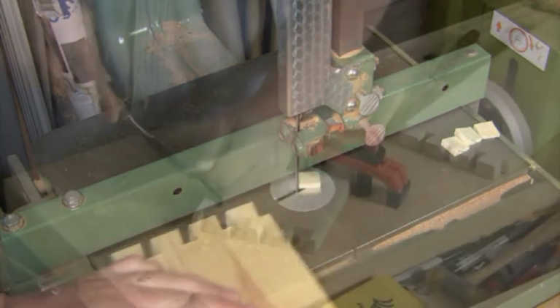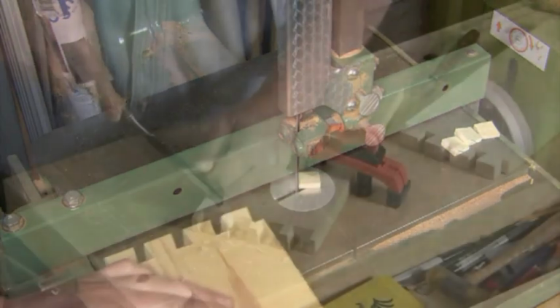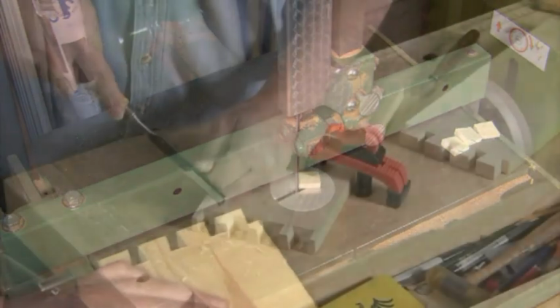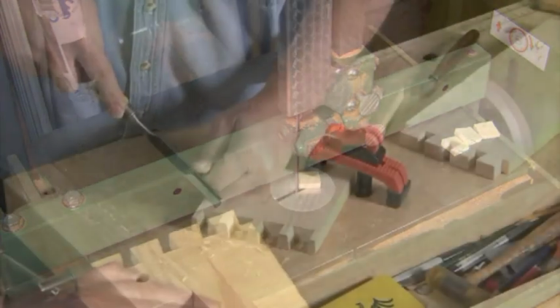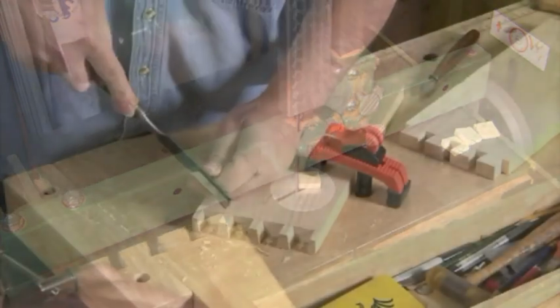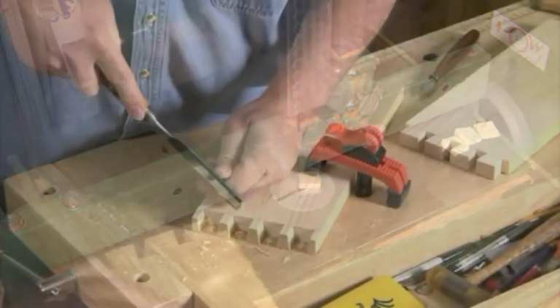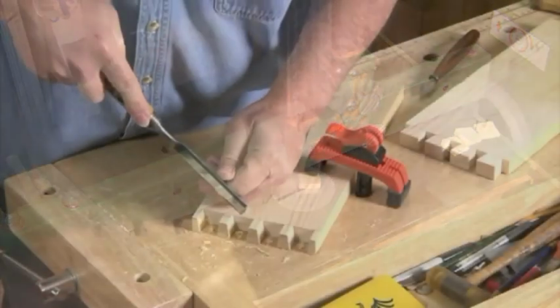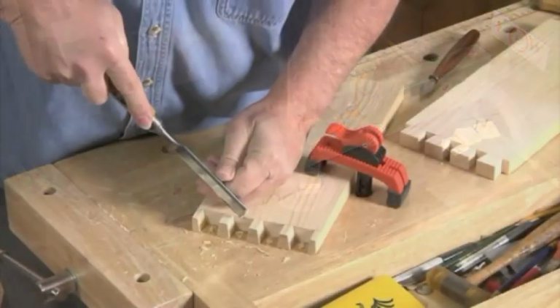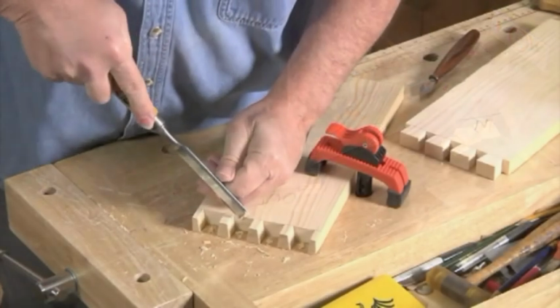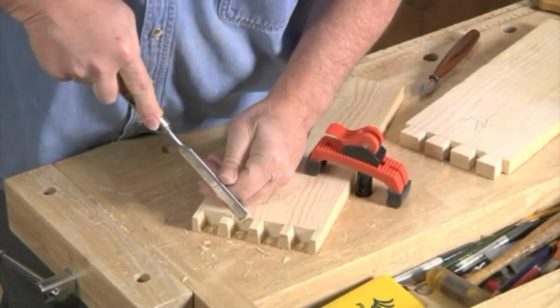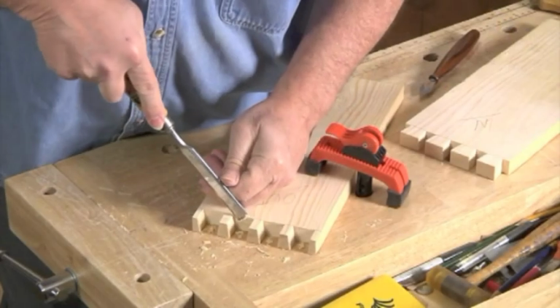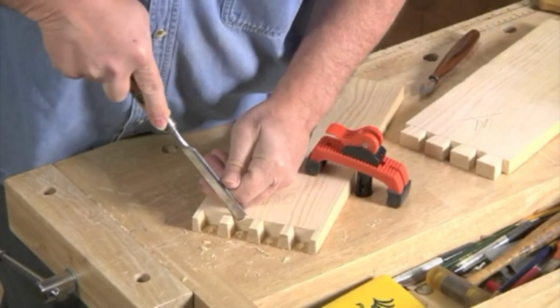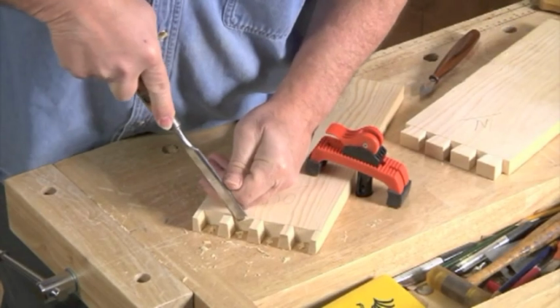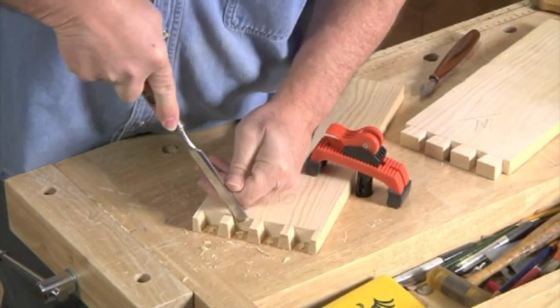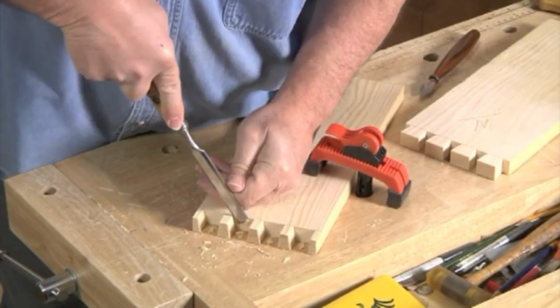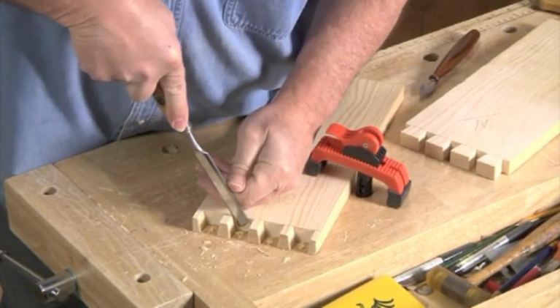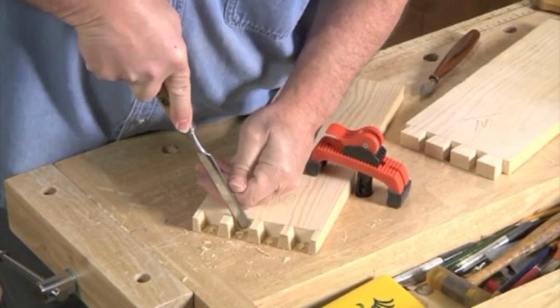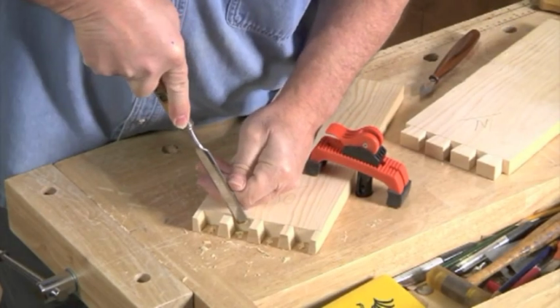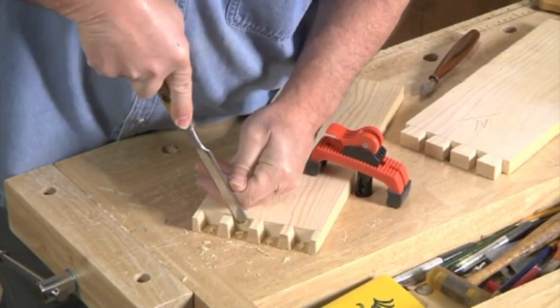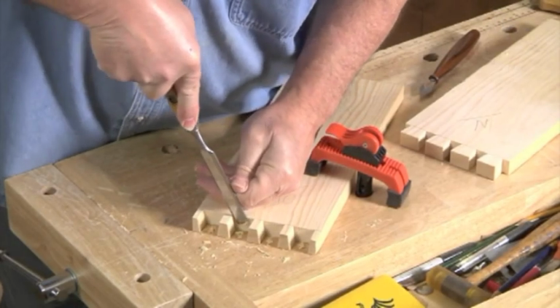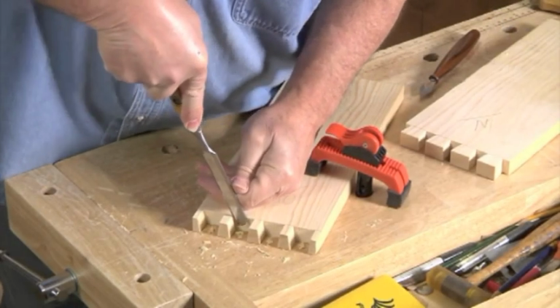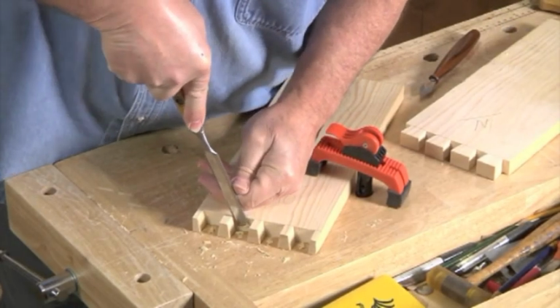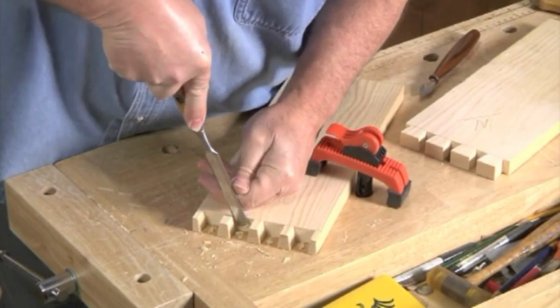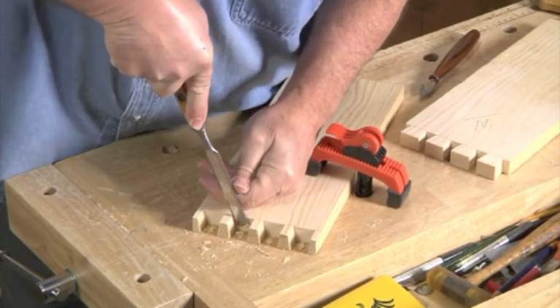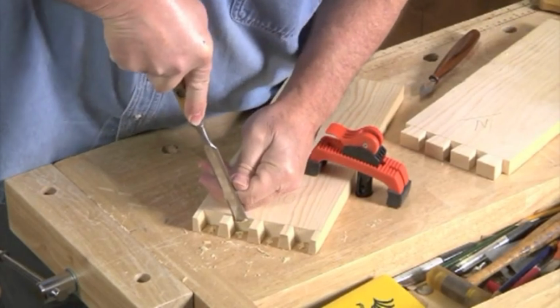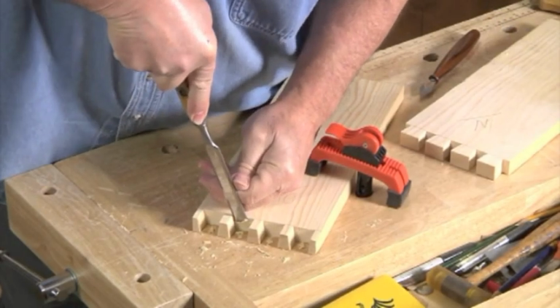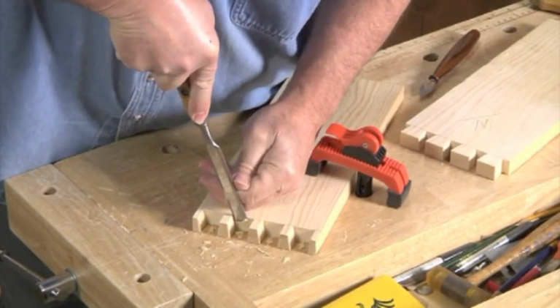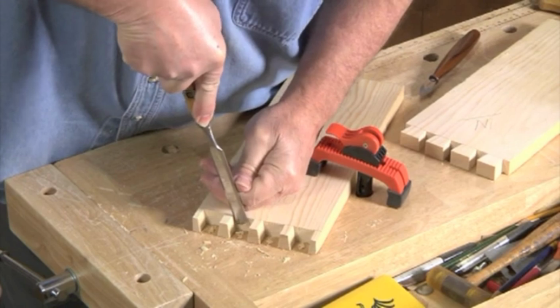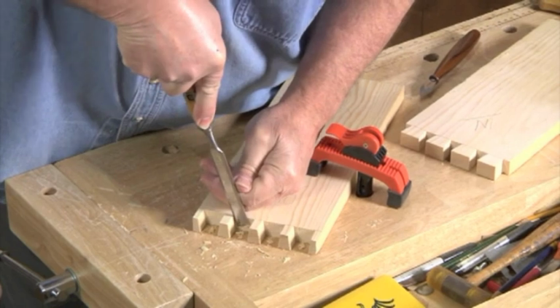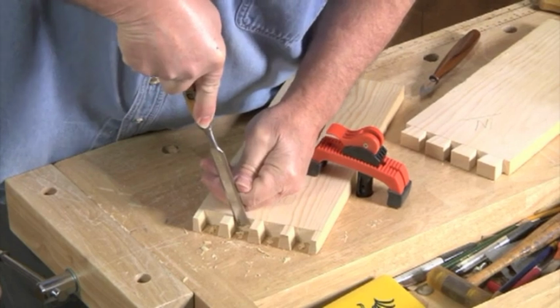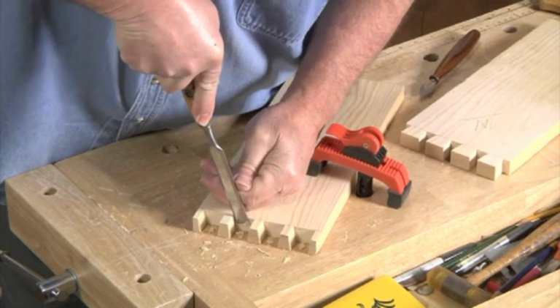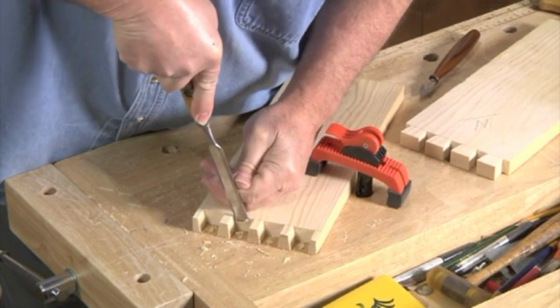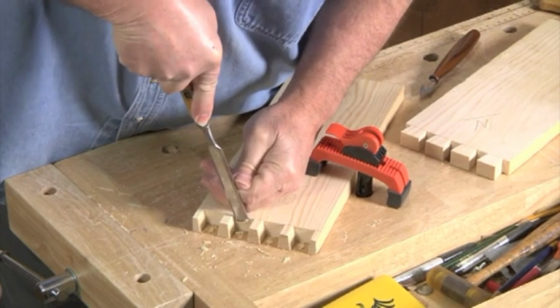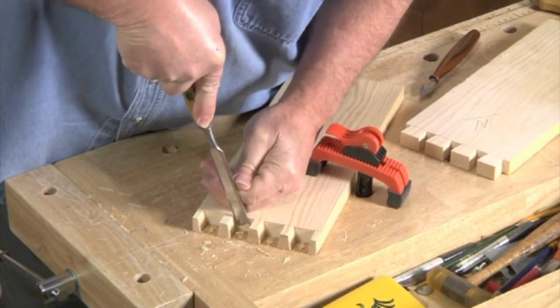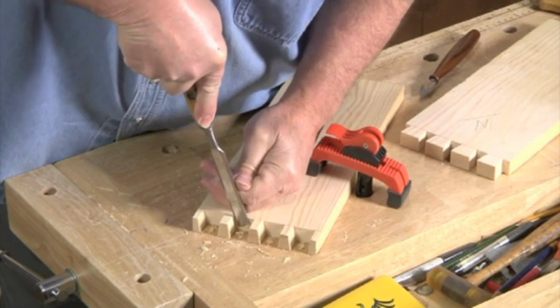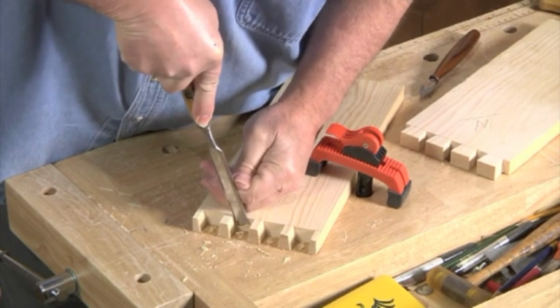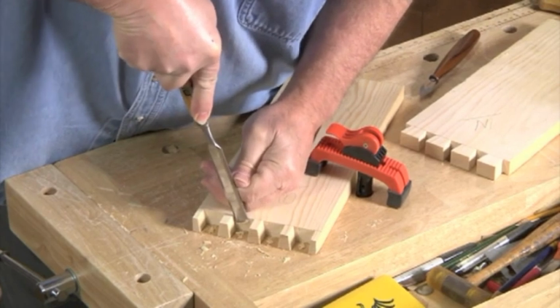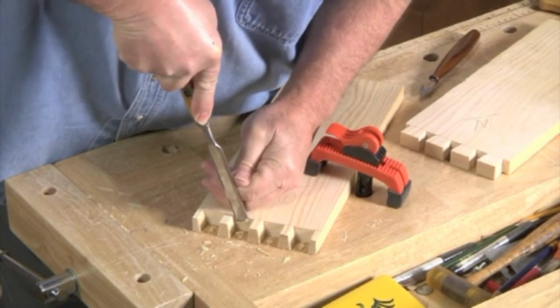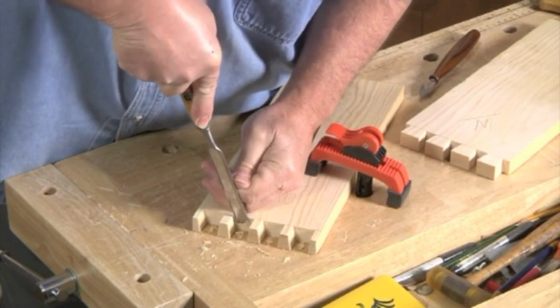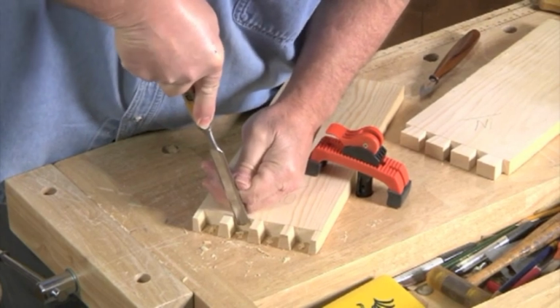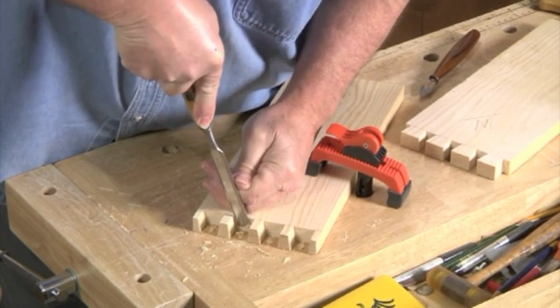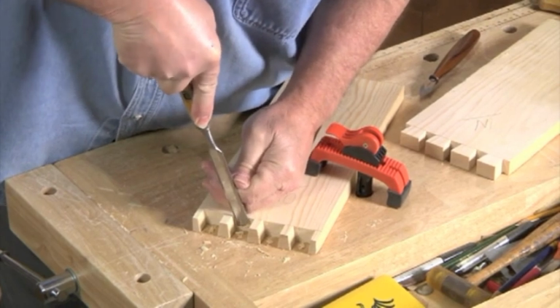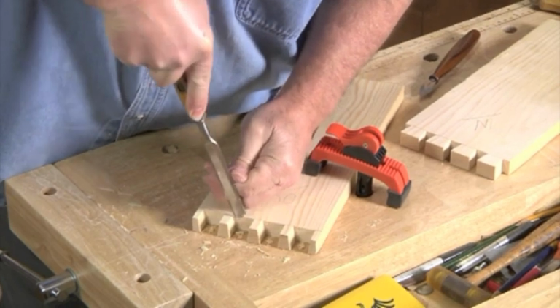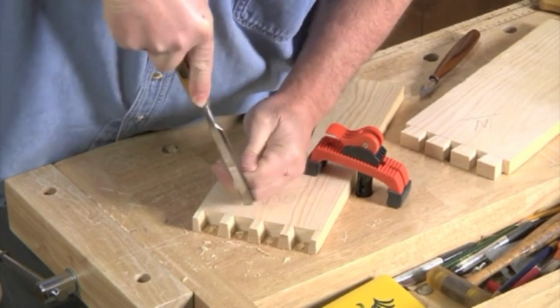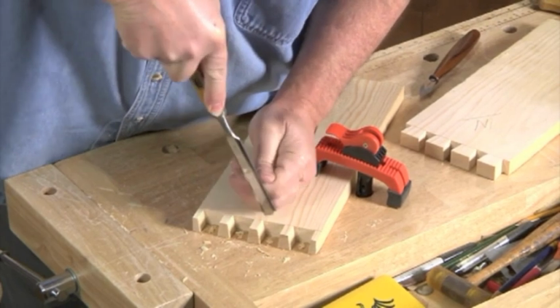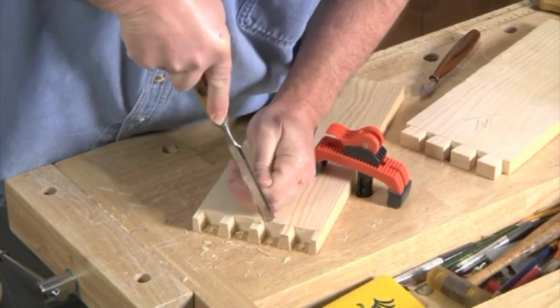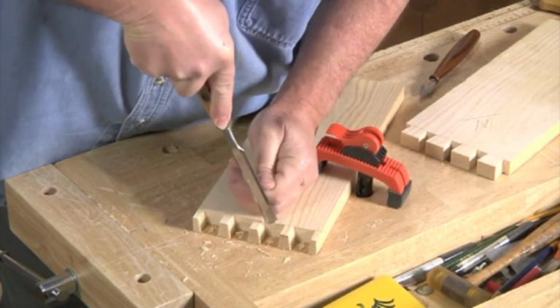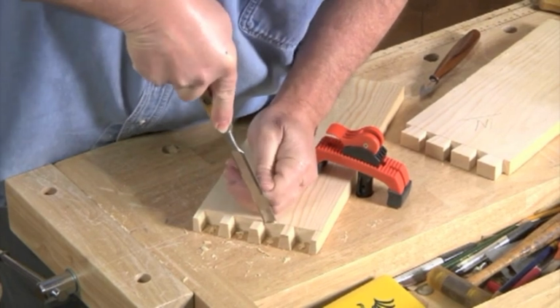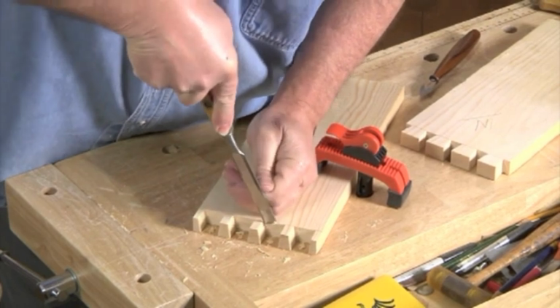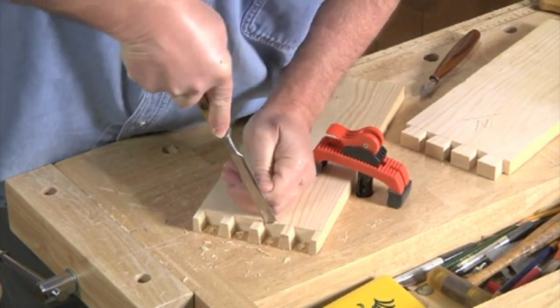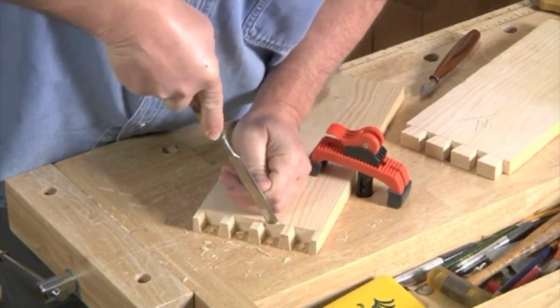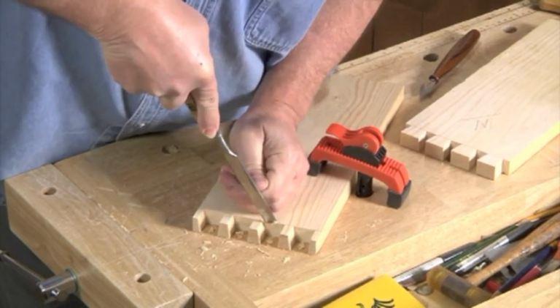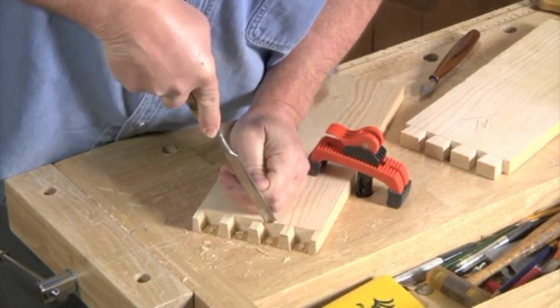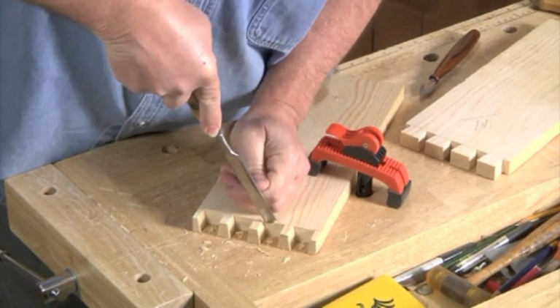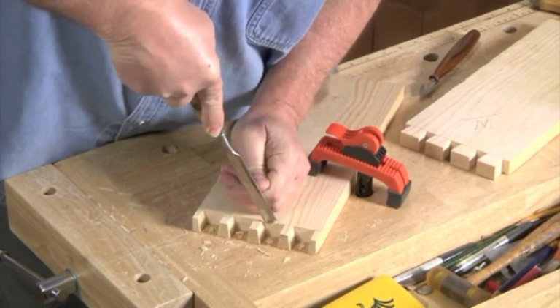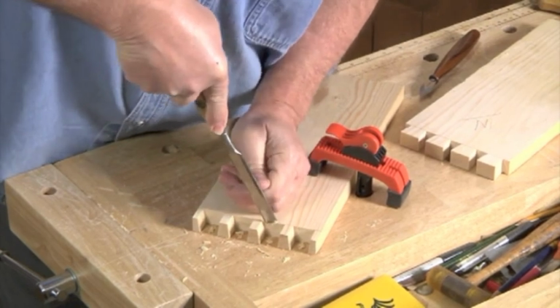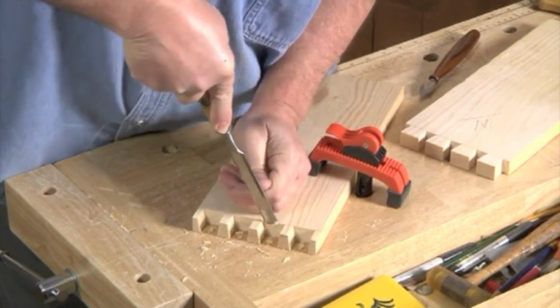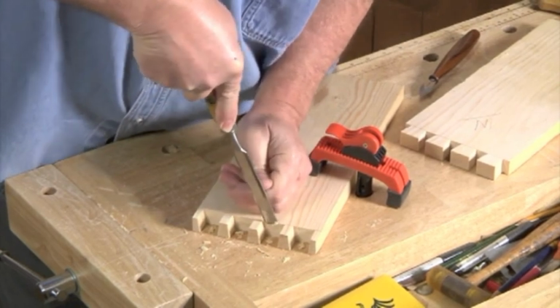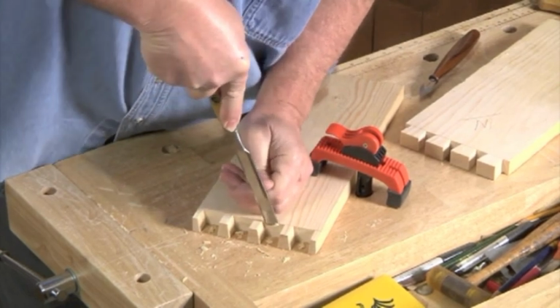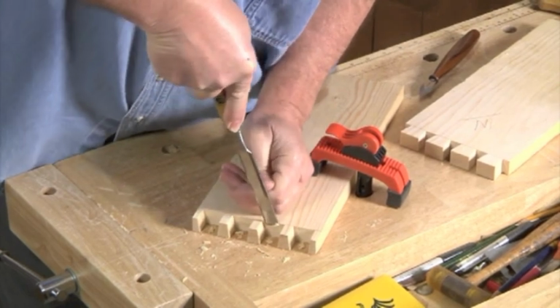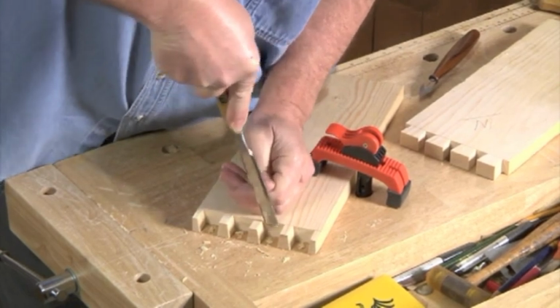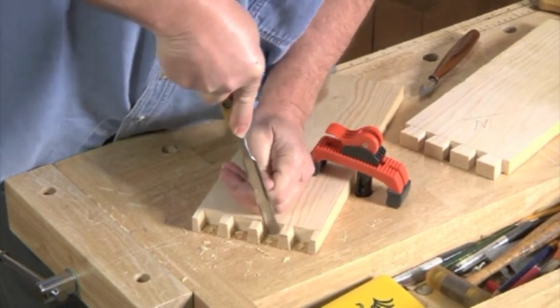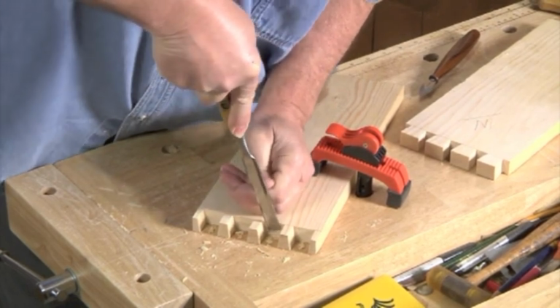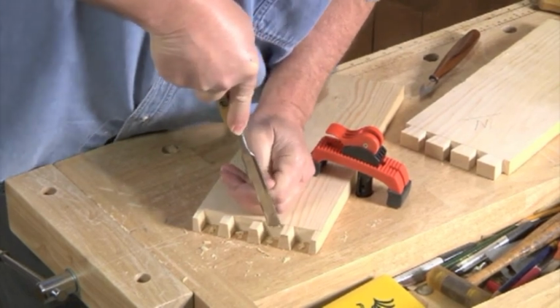Back at the workbench, use a sharp chisel or knife to clean up the pins and tails as necessary to ensure a tight fit.